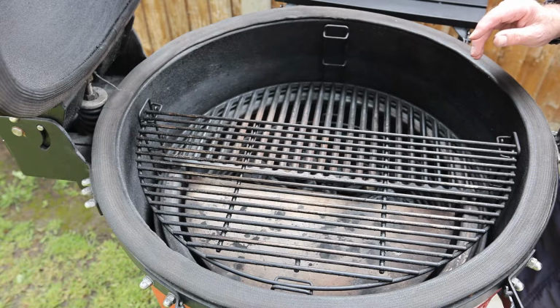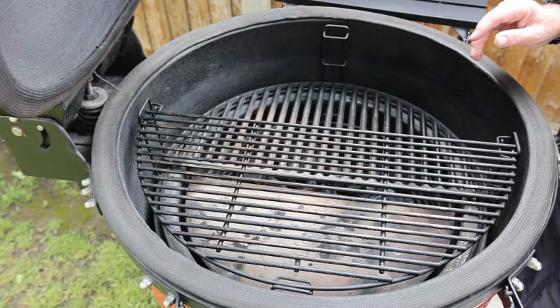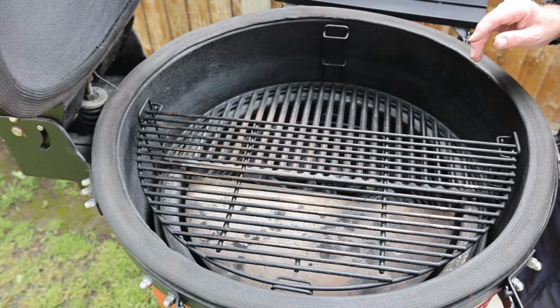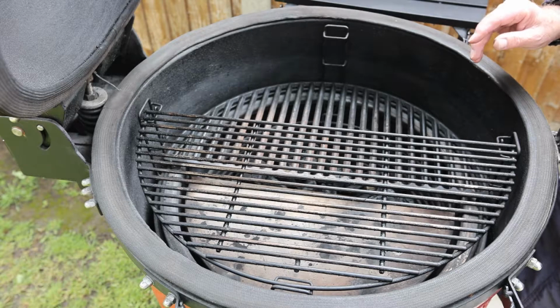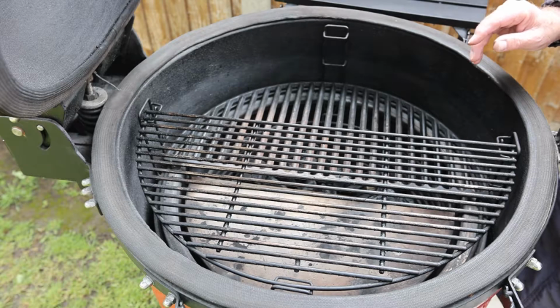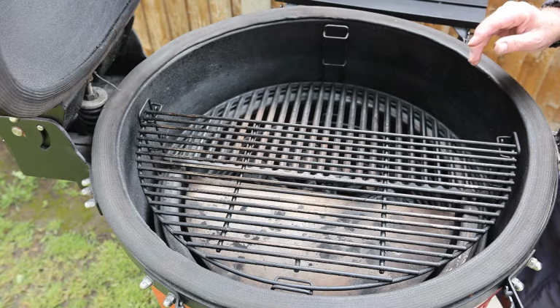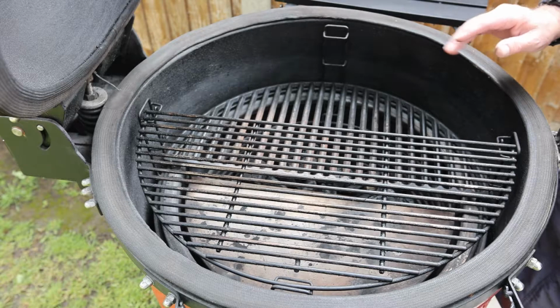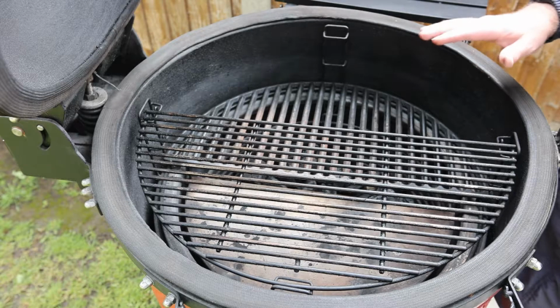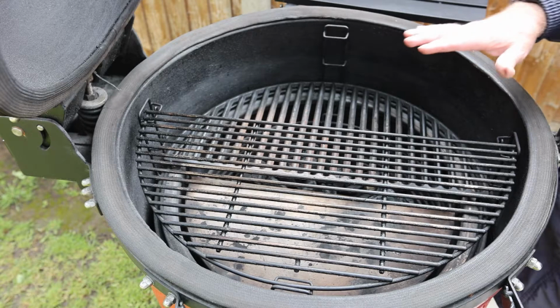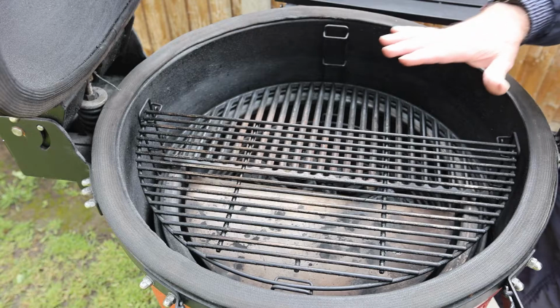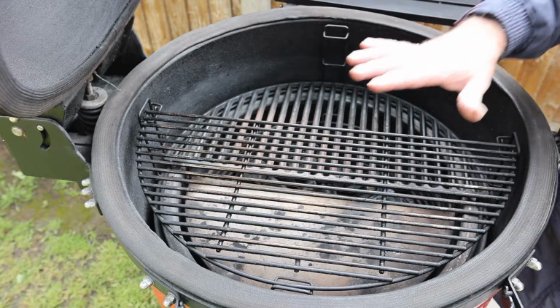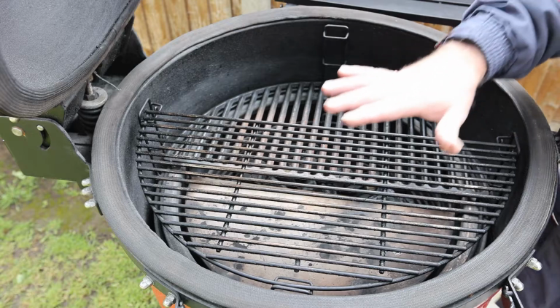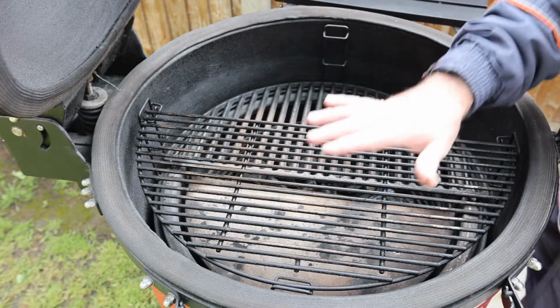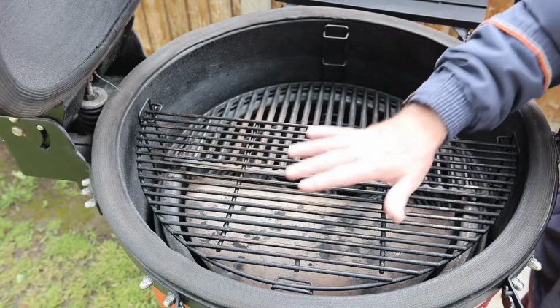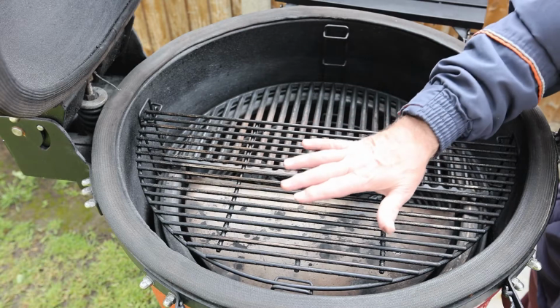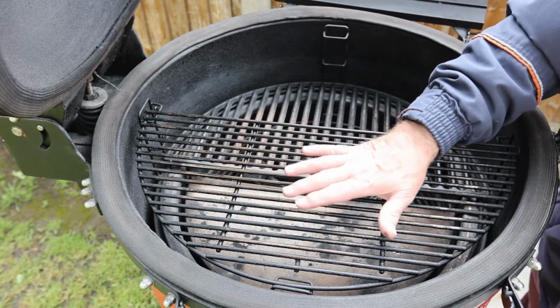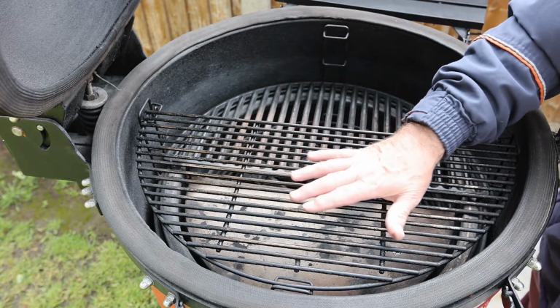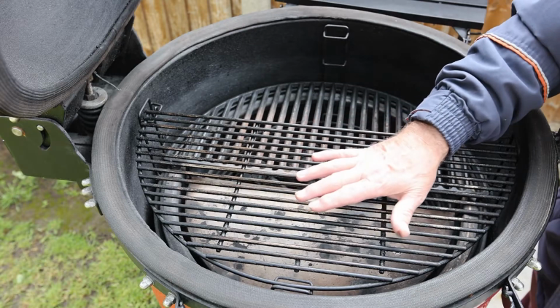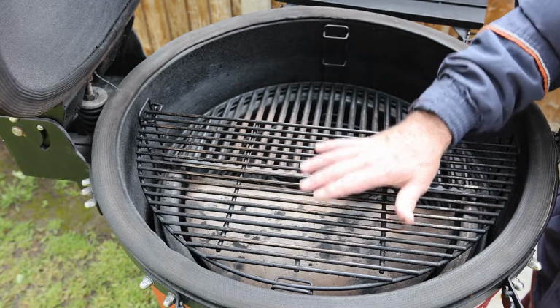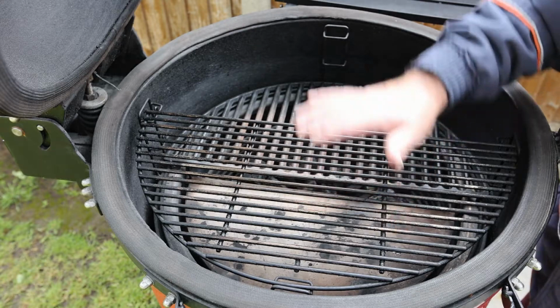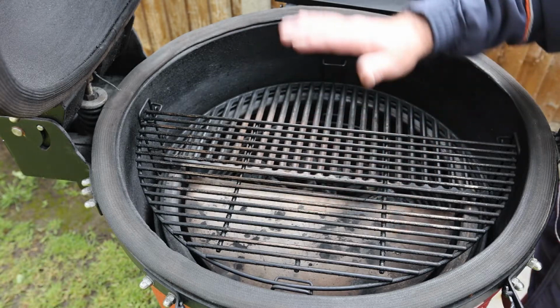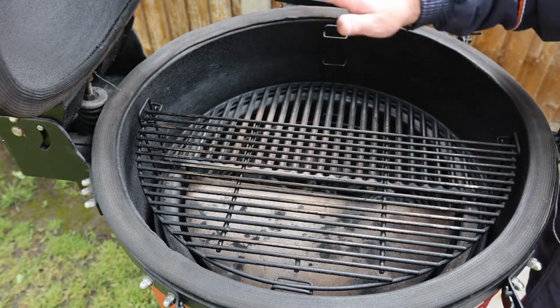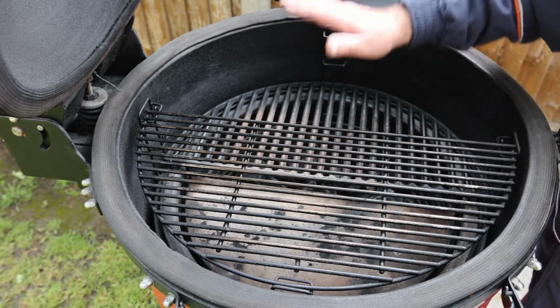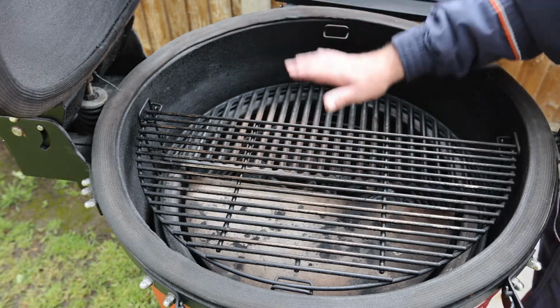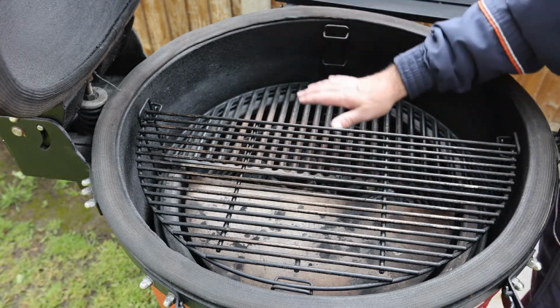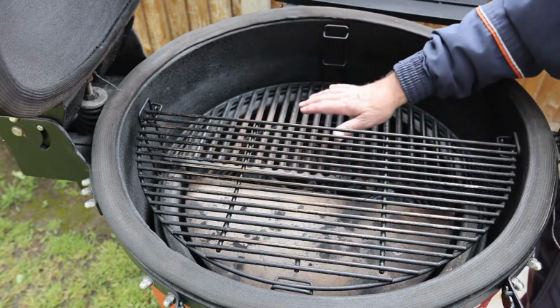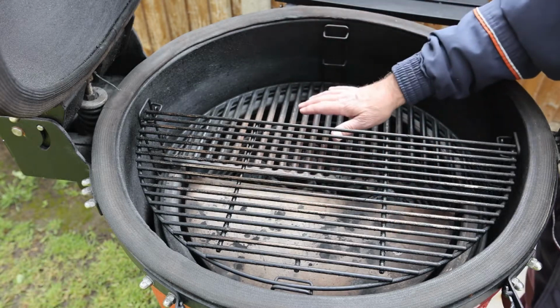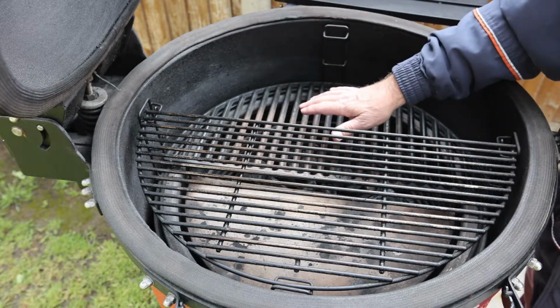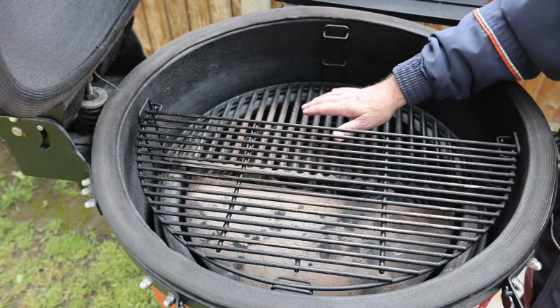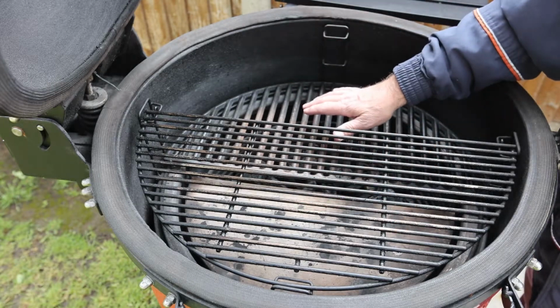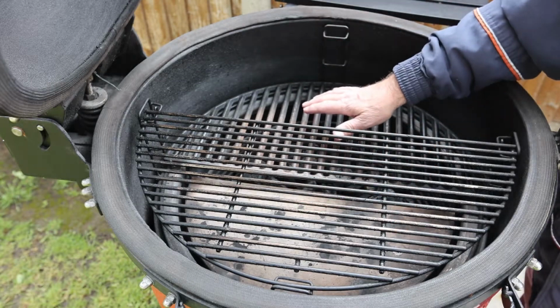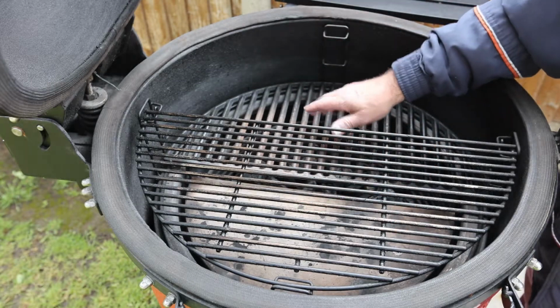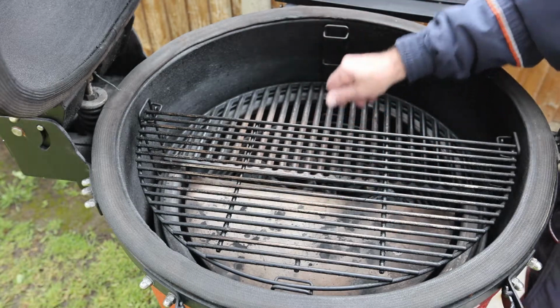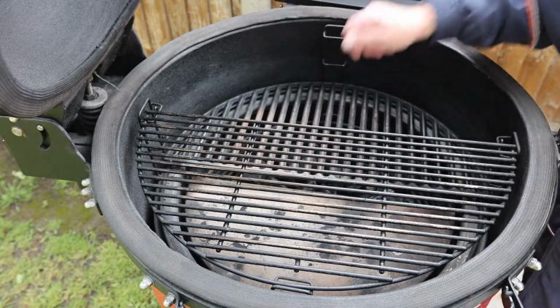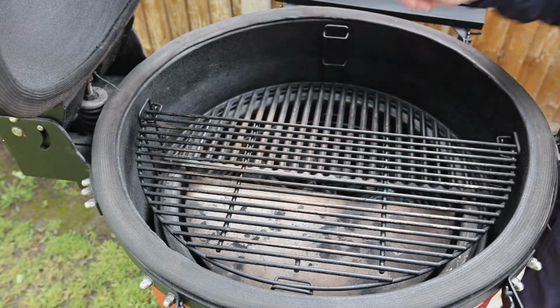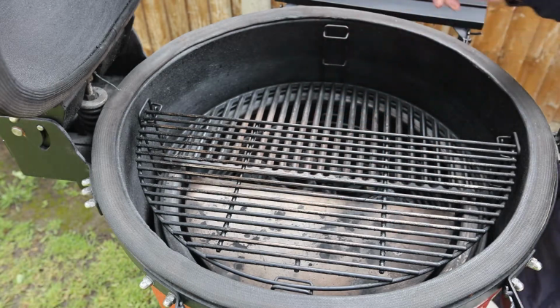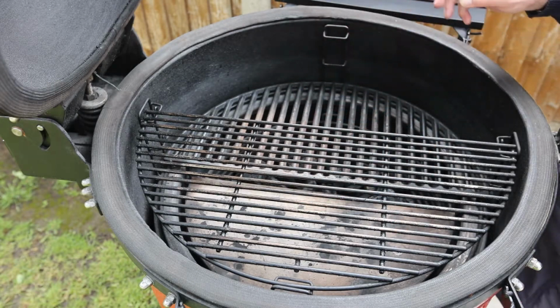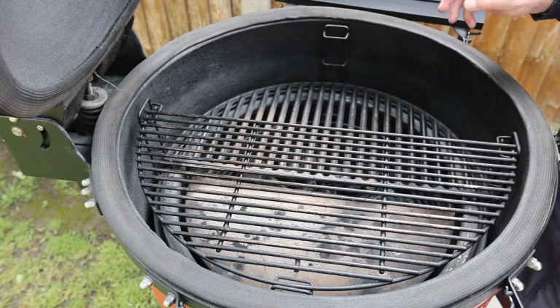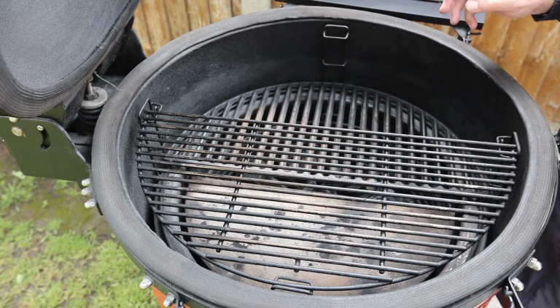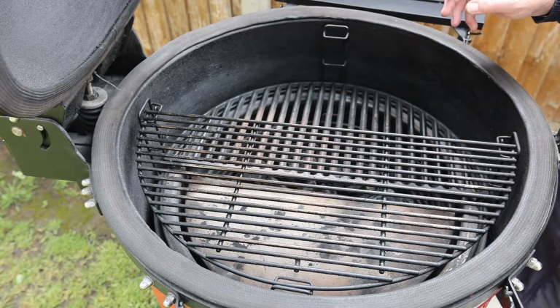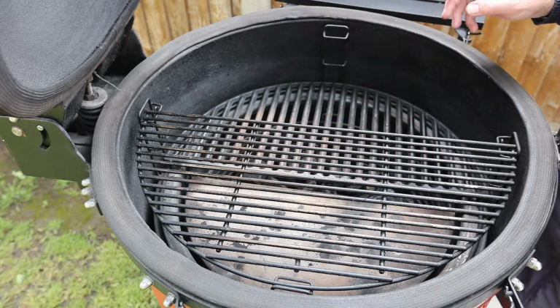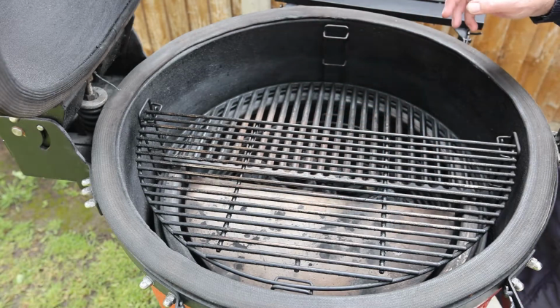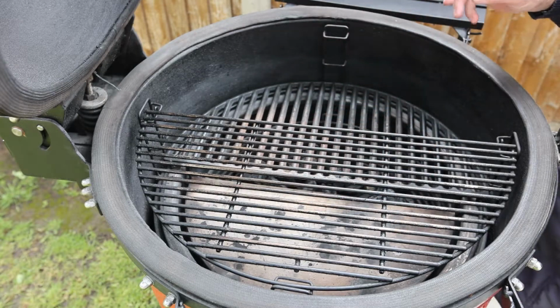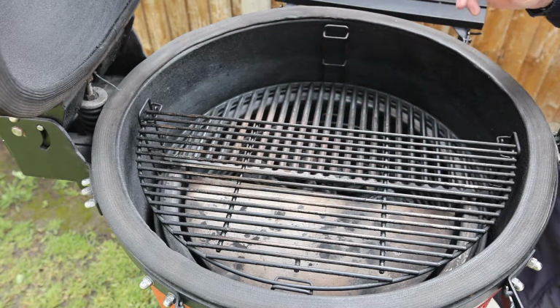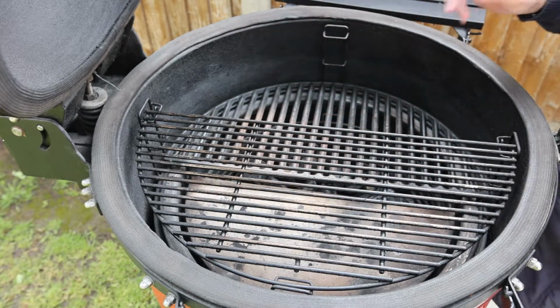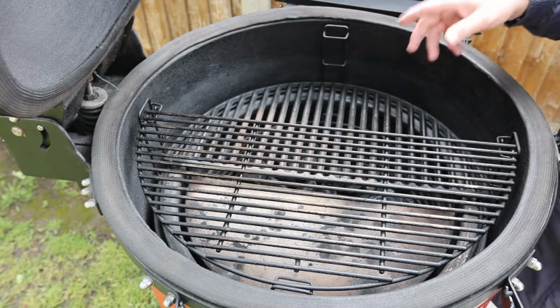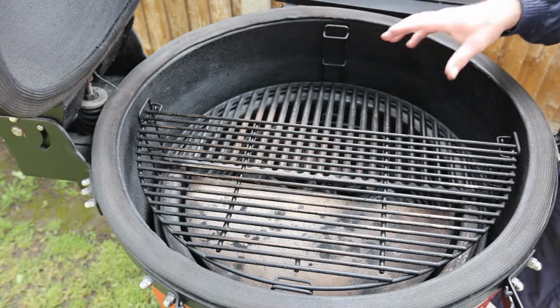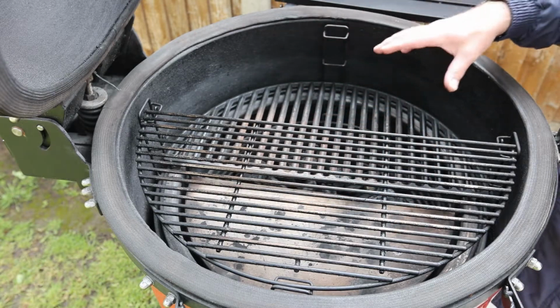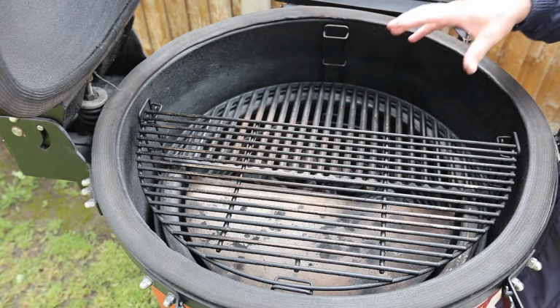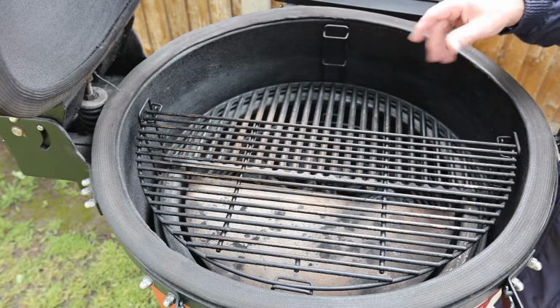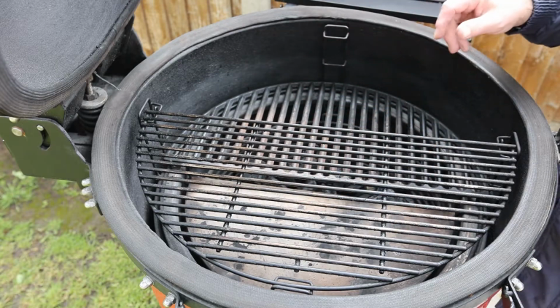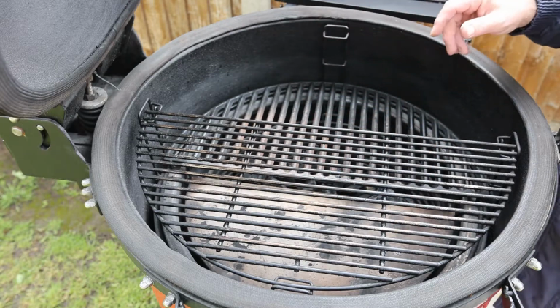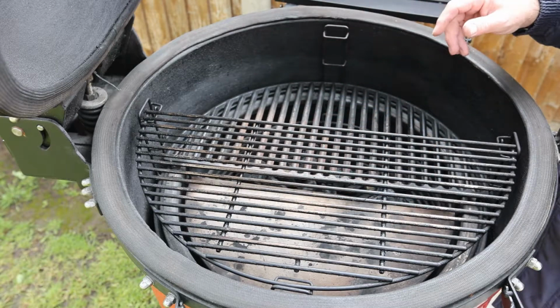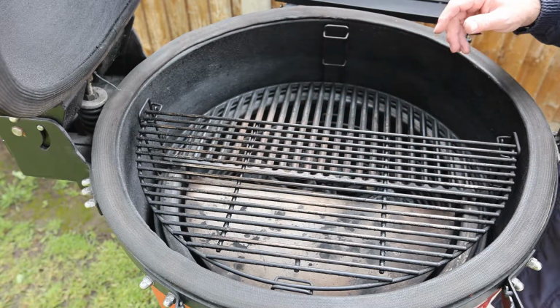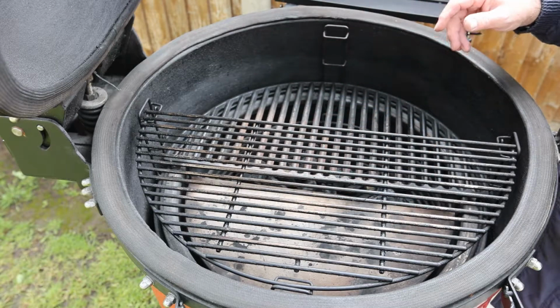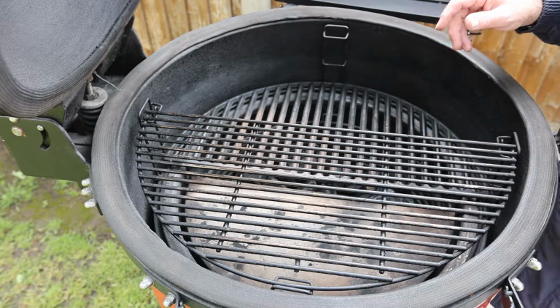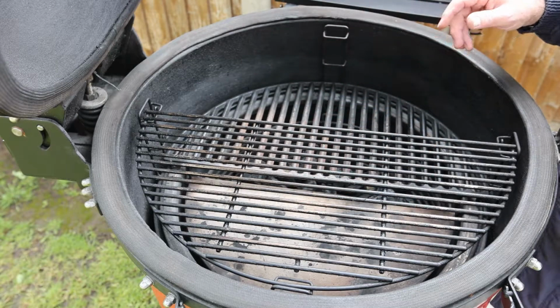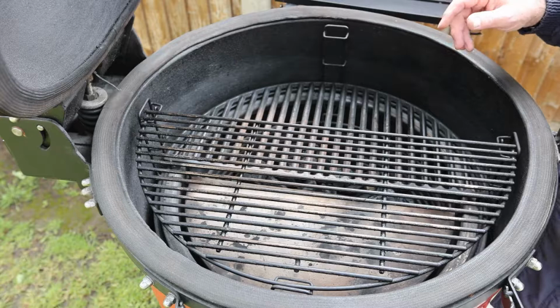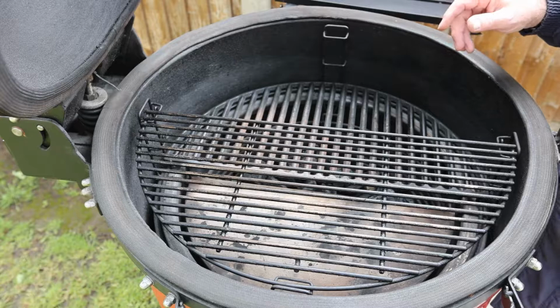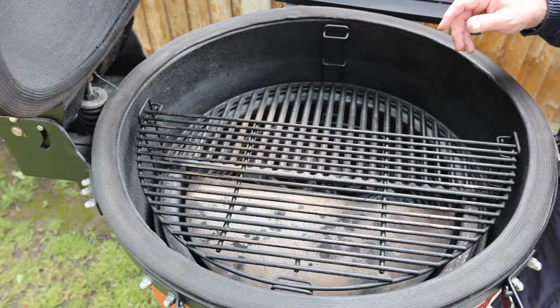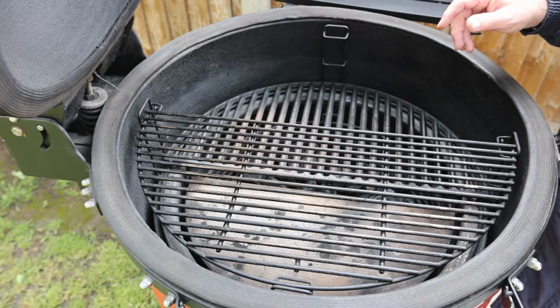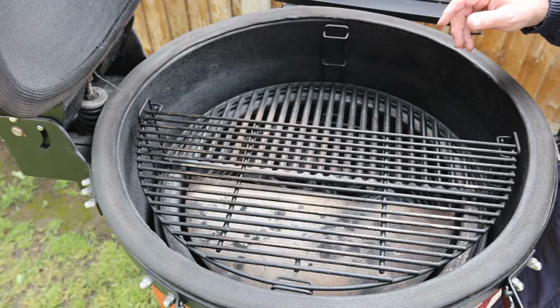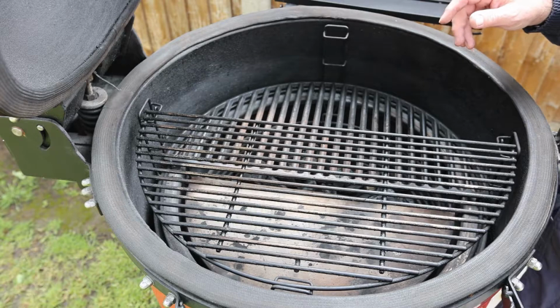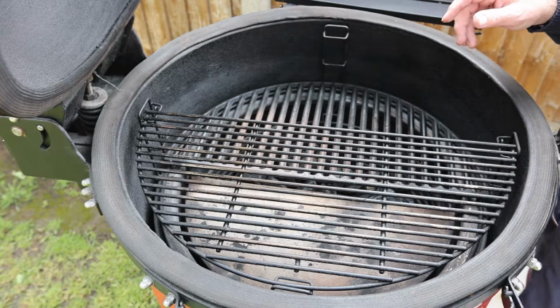We've done this so we're going to slow cook it here and then reverse sear it up here on the higher grate. Now I'm going to take the meat out and light the barbecue.